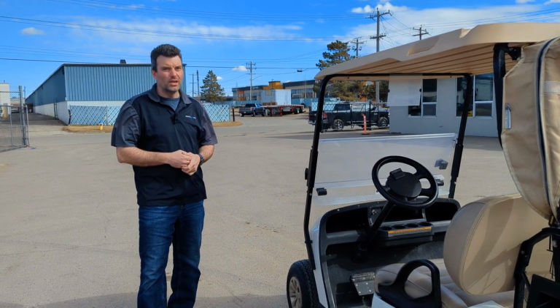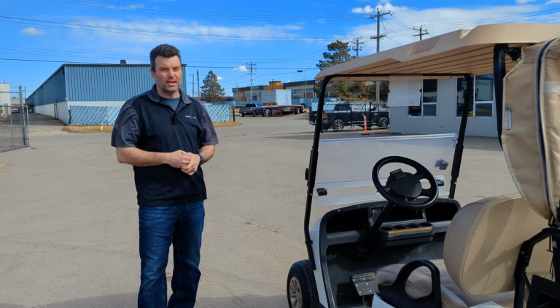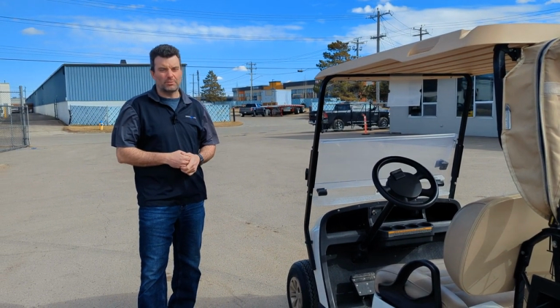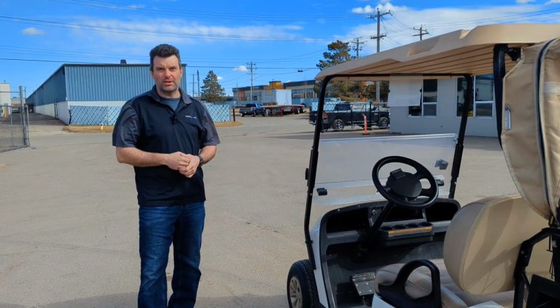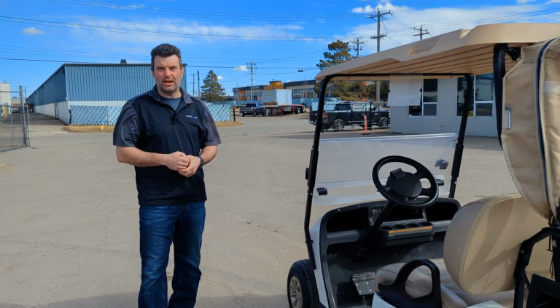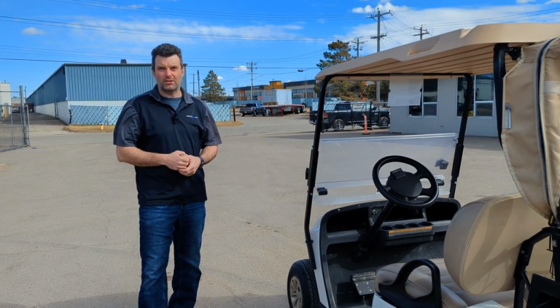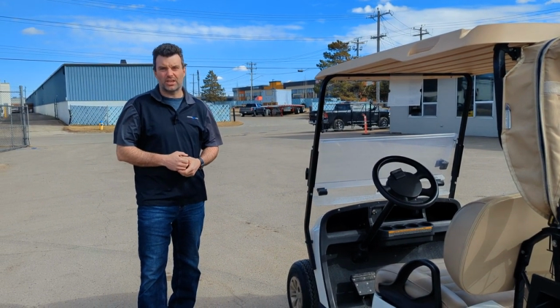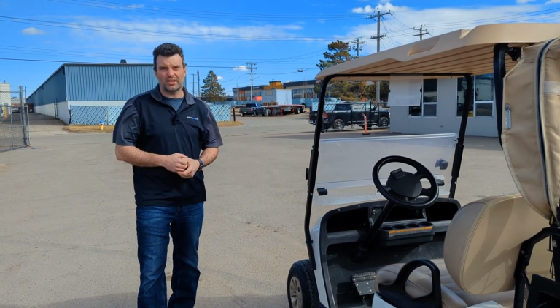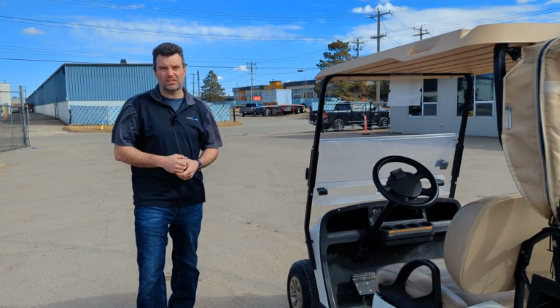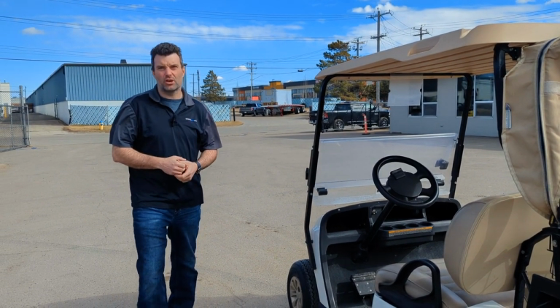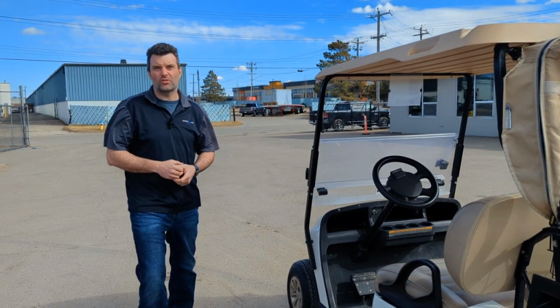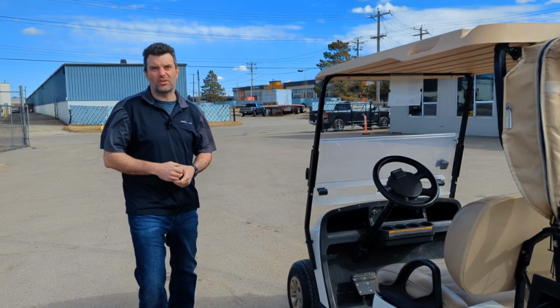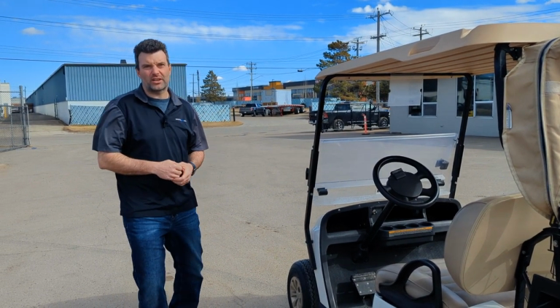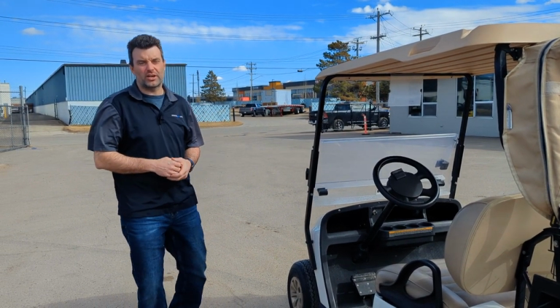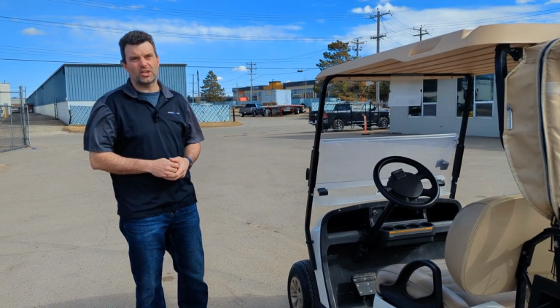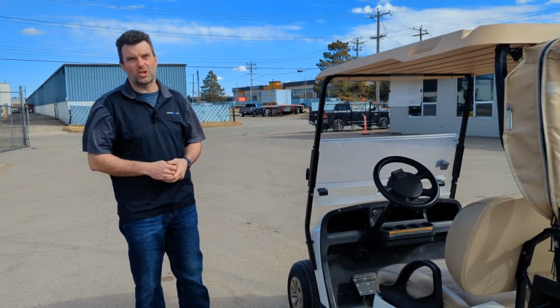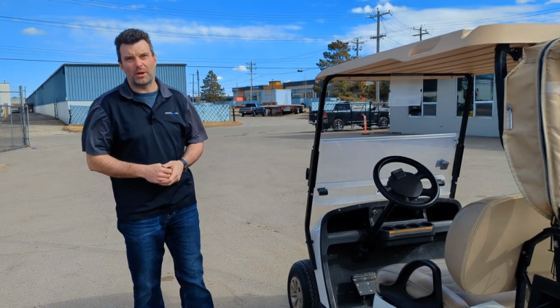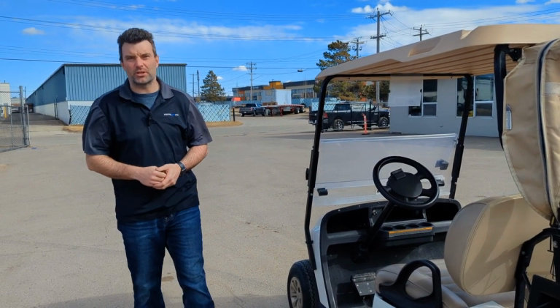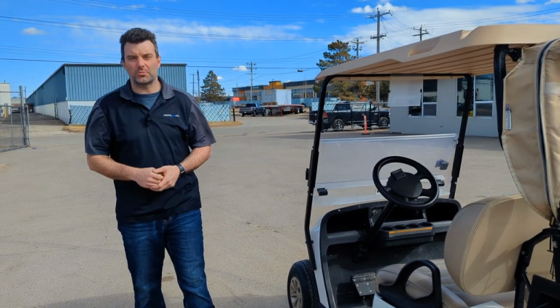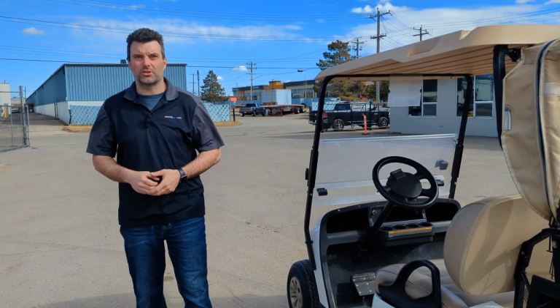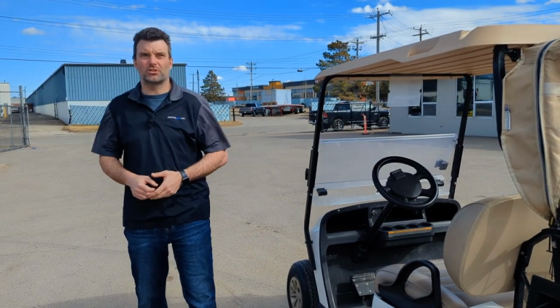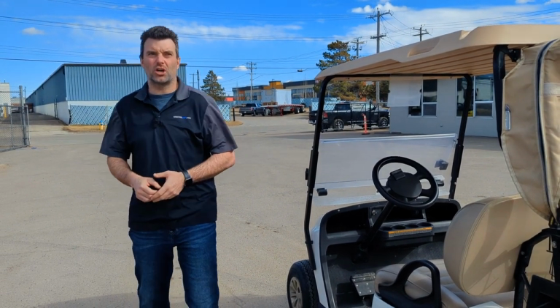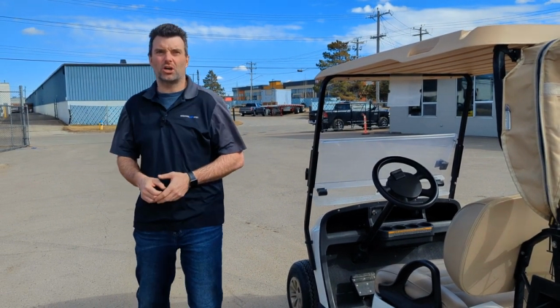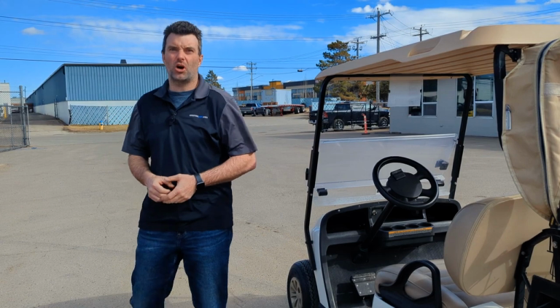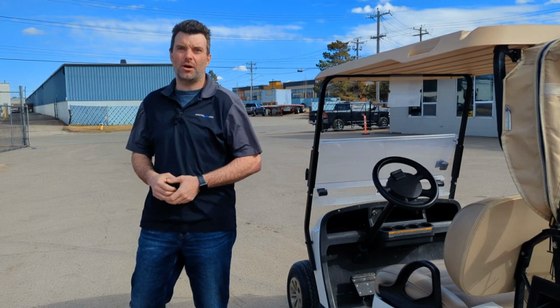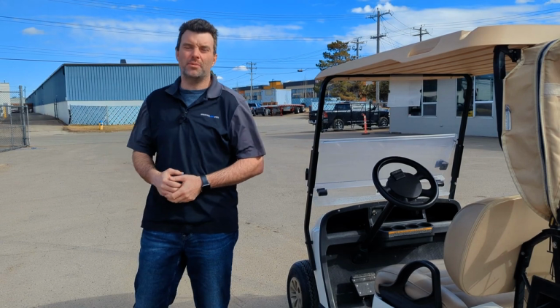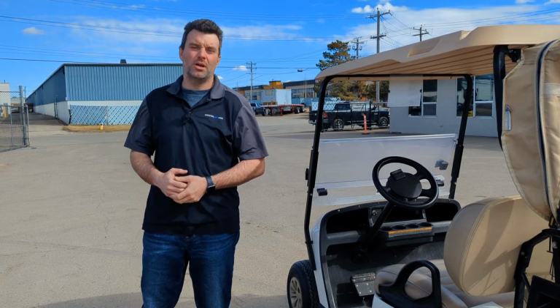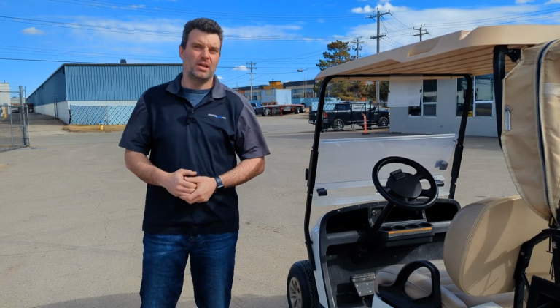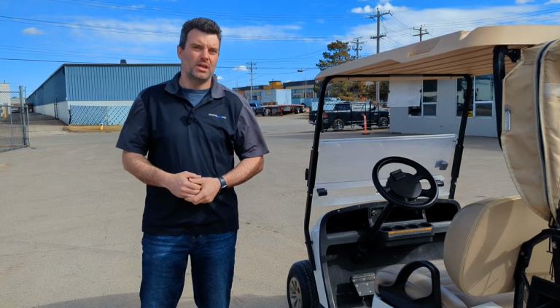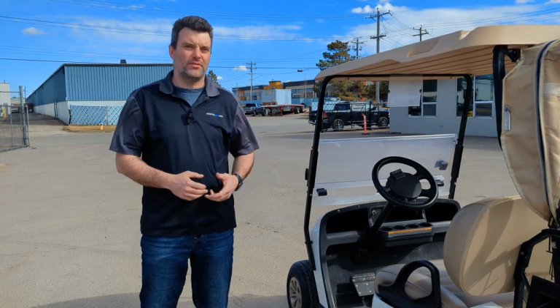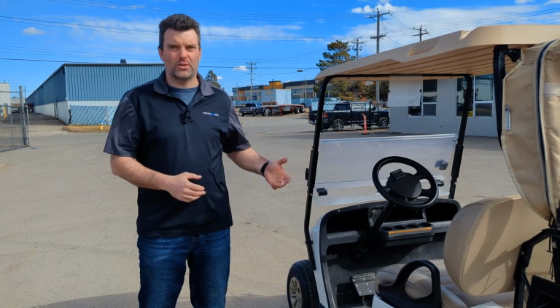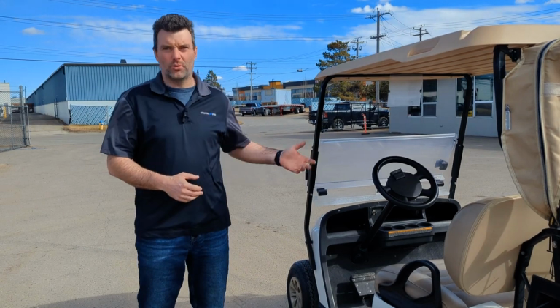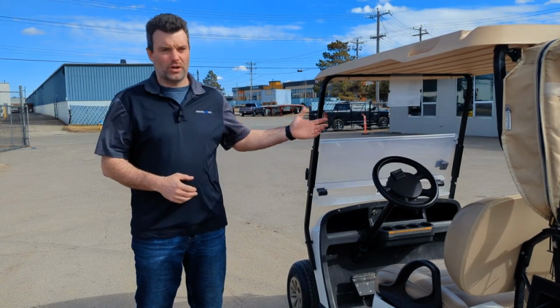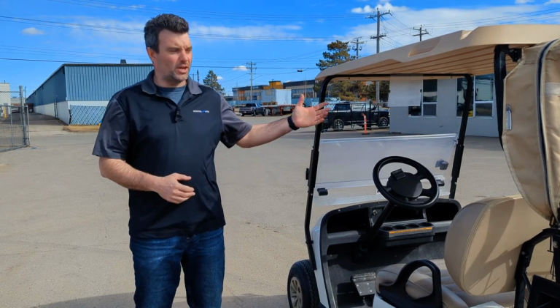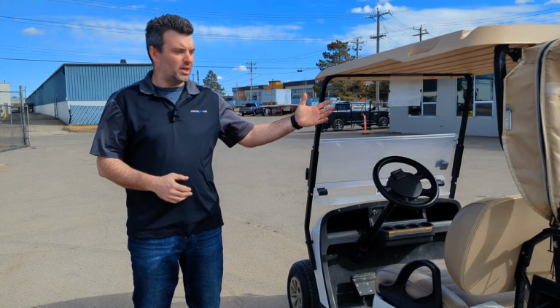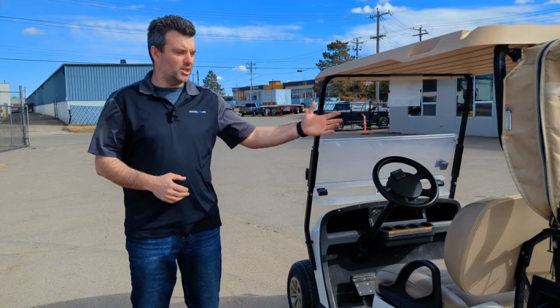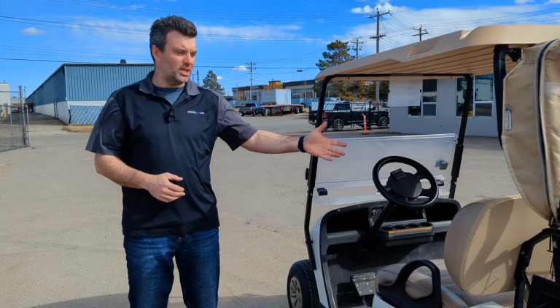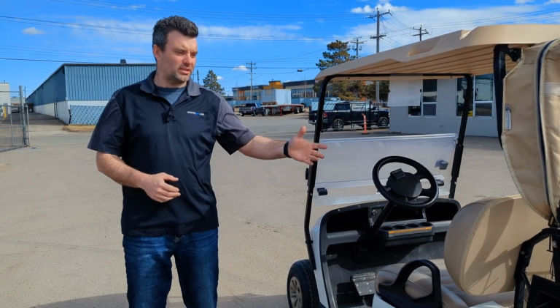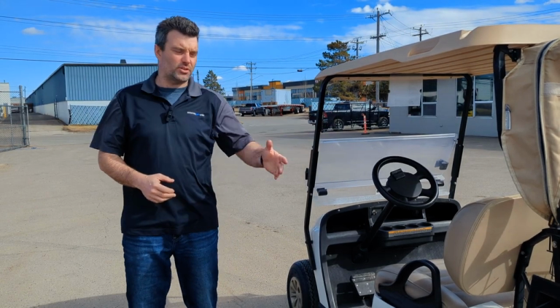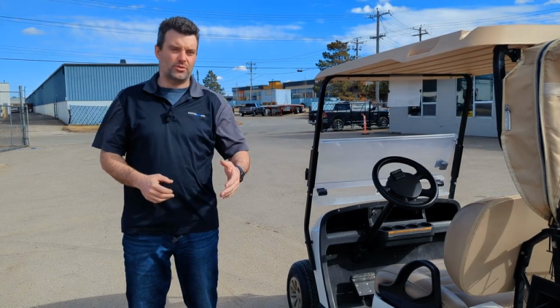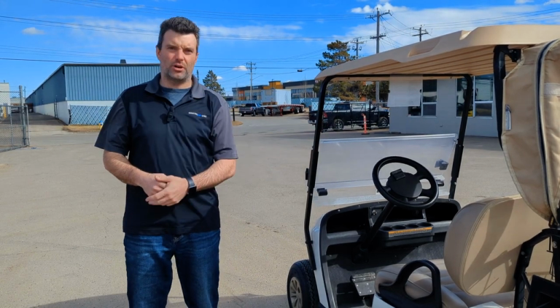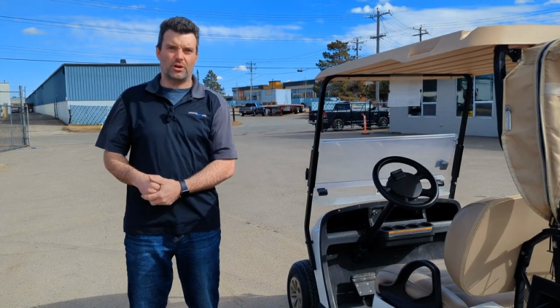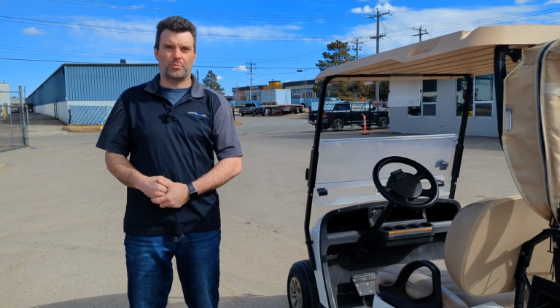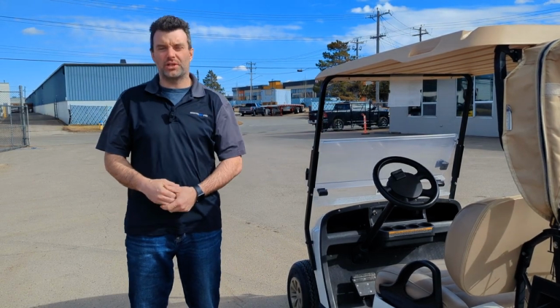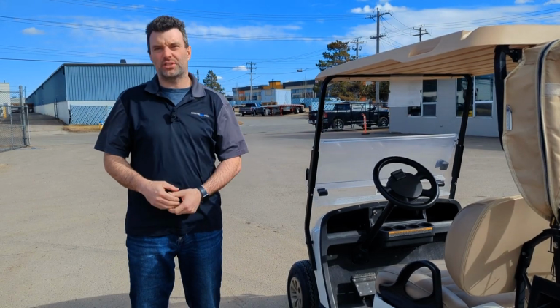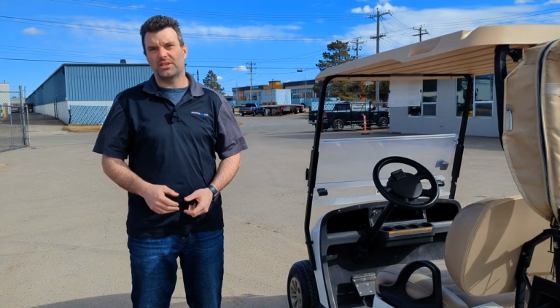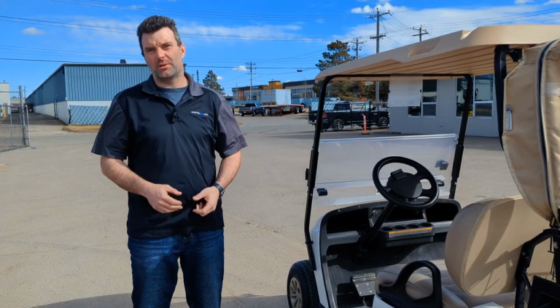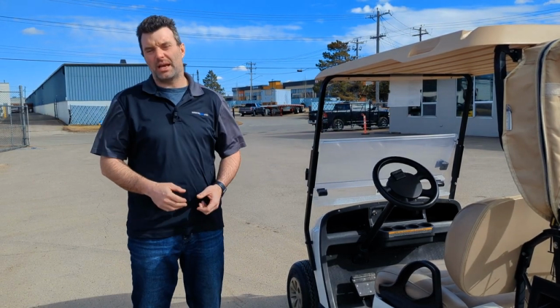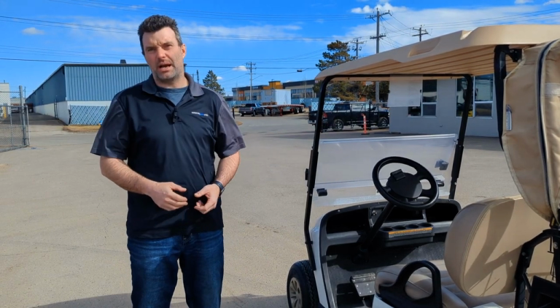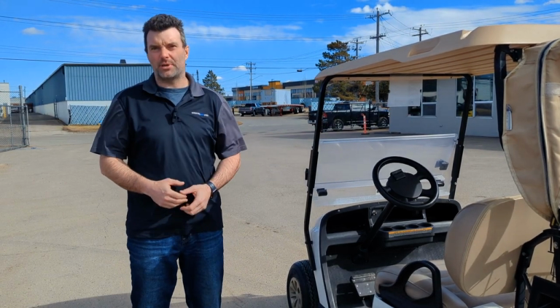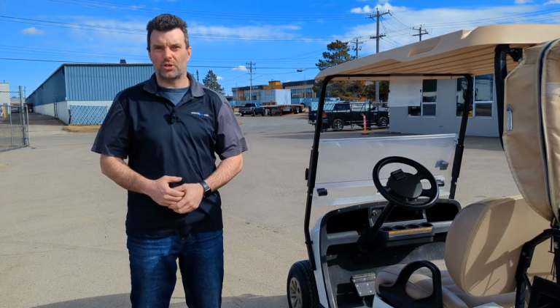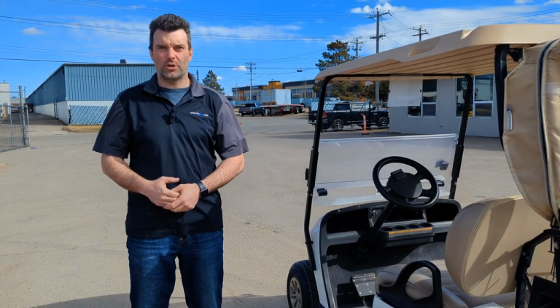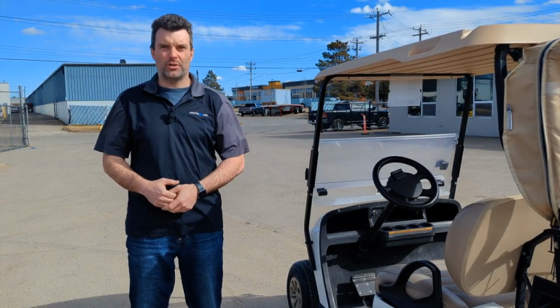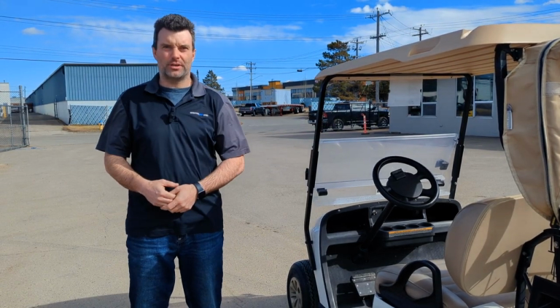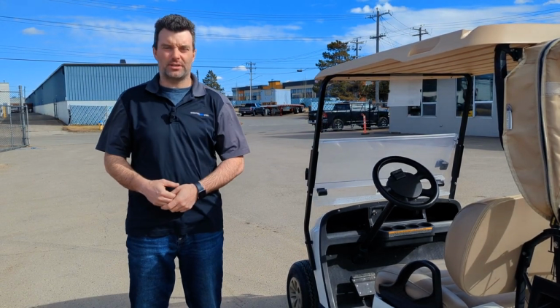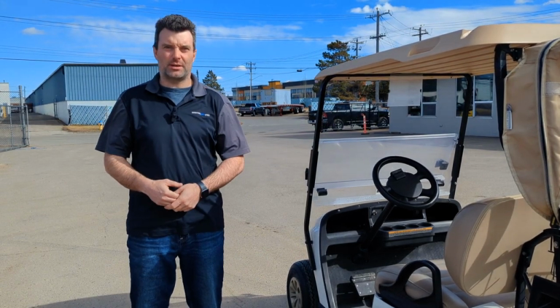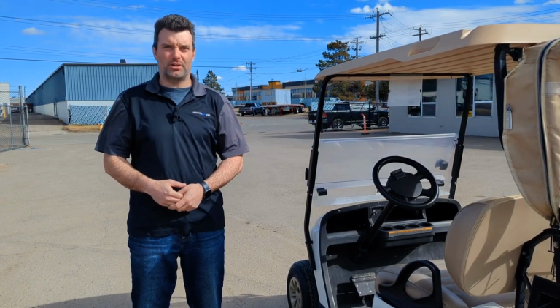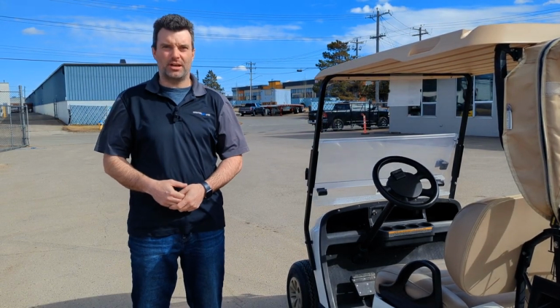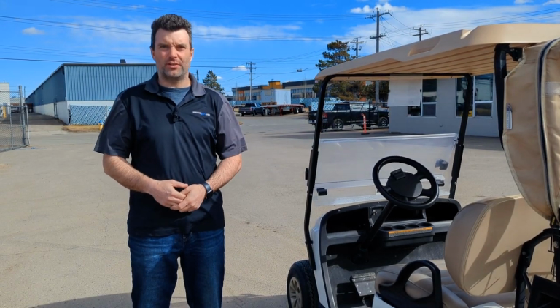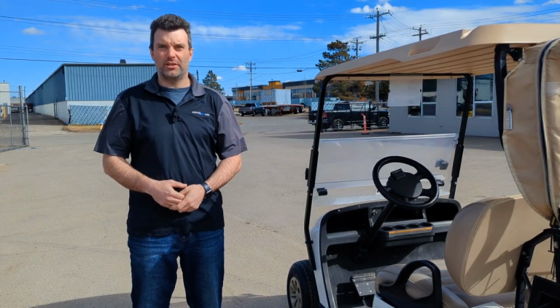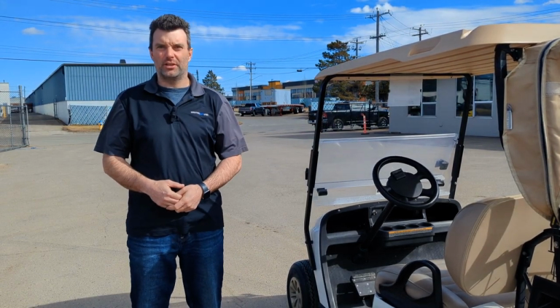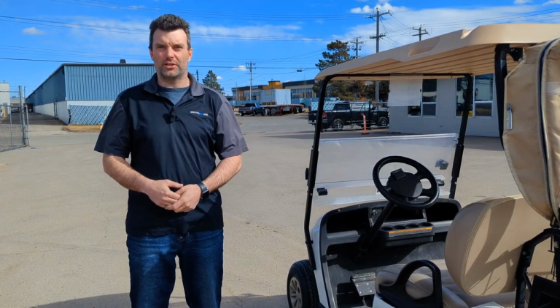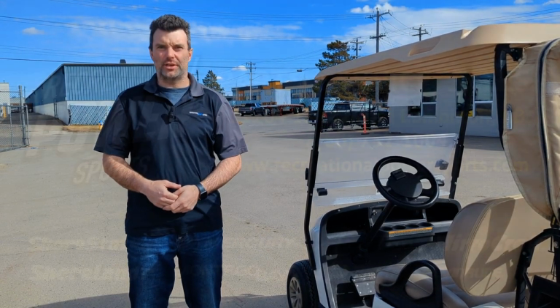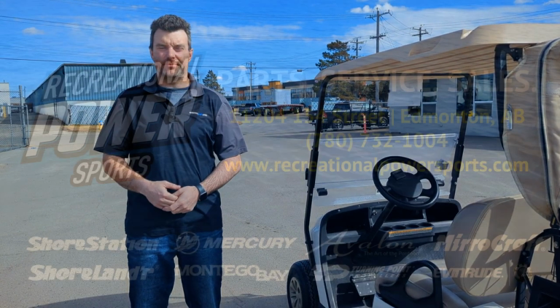Come on down and check us out at RecreationalPowerSports.com. If you want to check this unit out in person, I'd be happy to show you — come on down to the dealership.